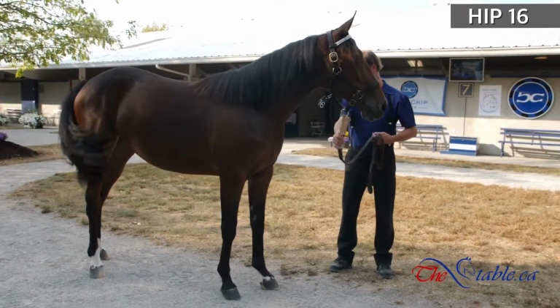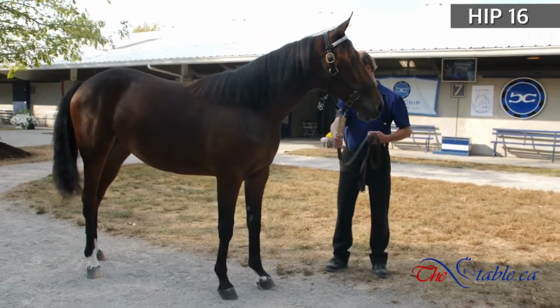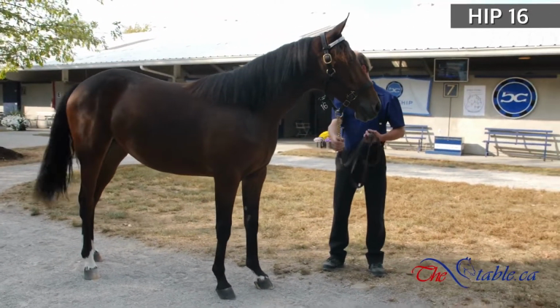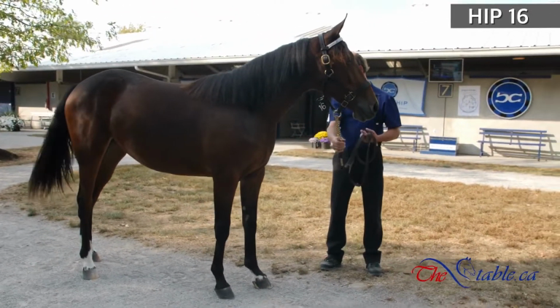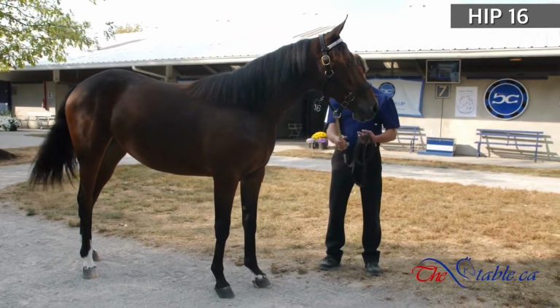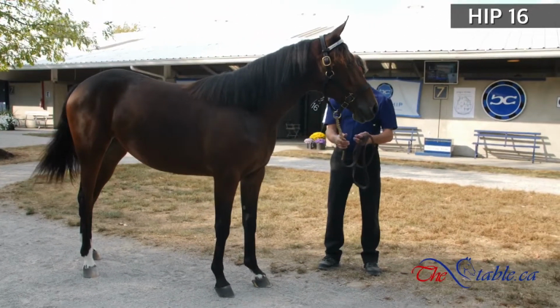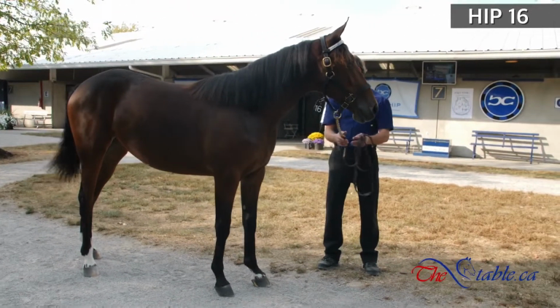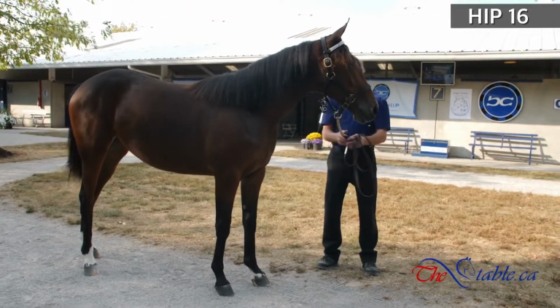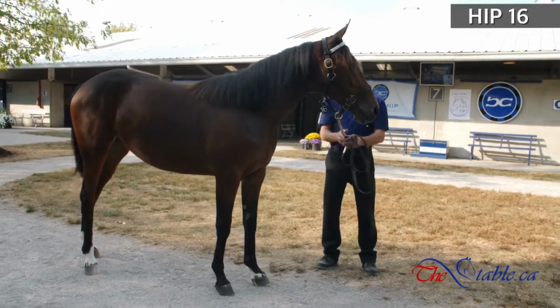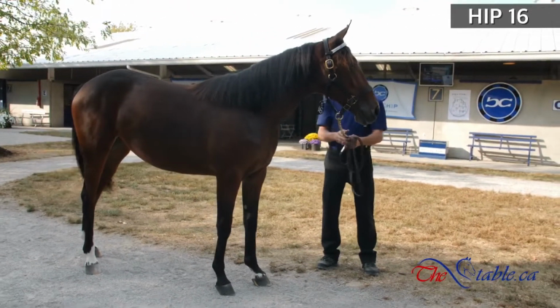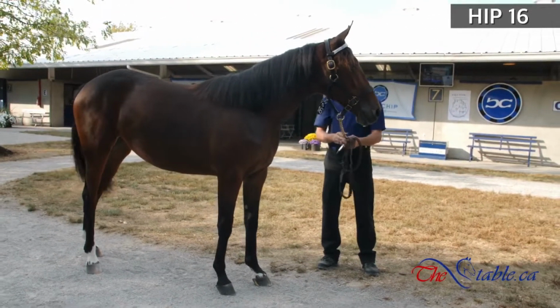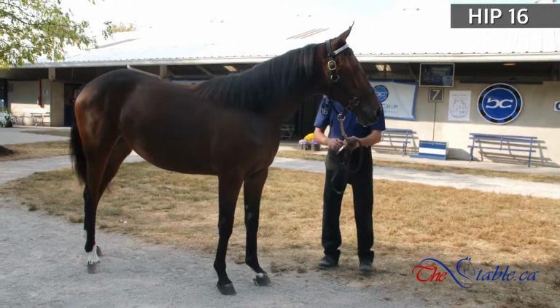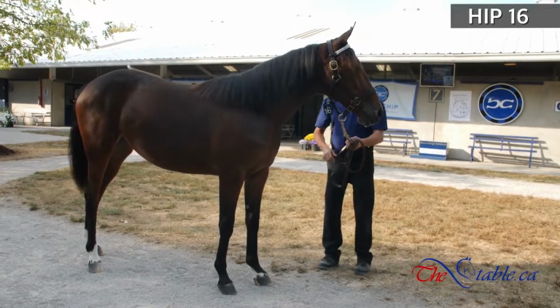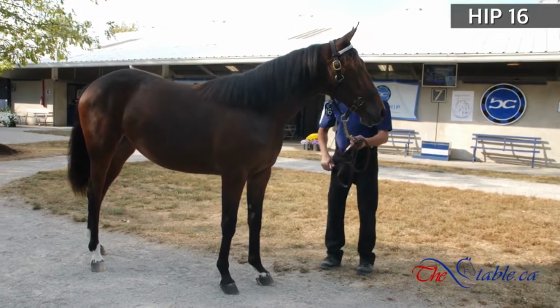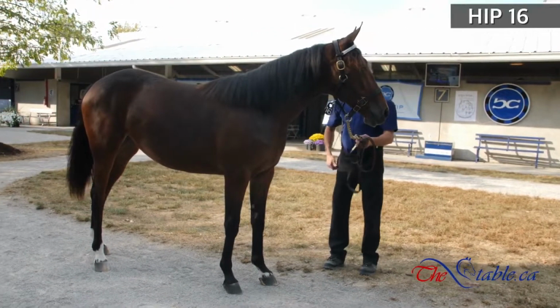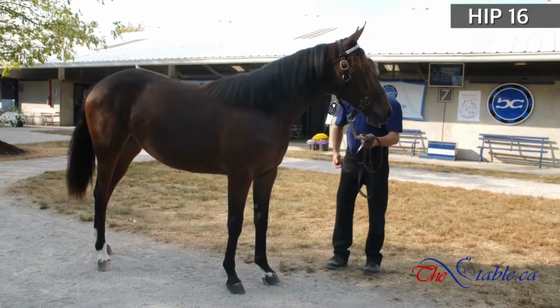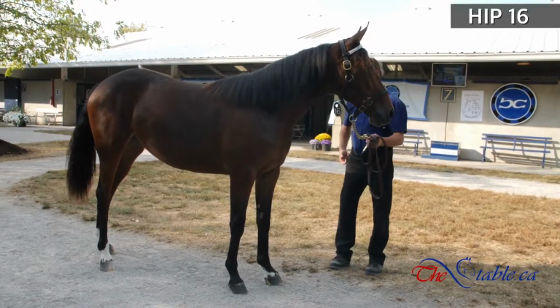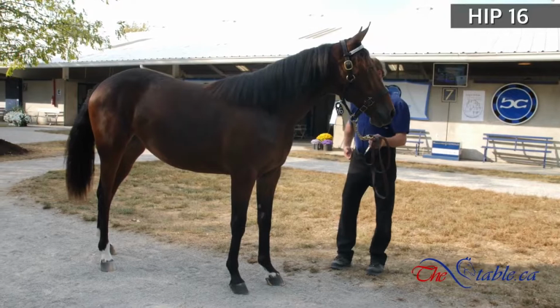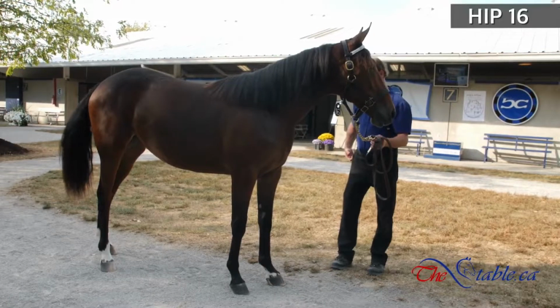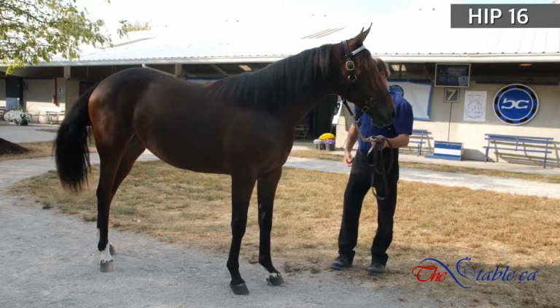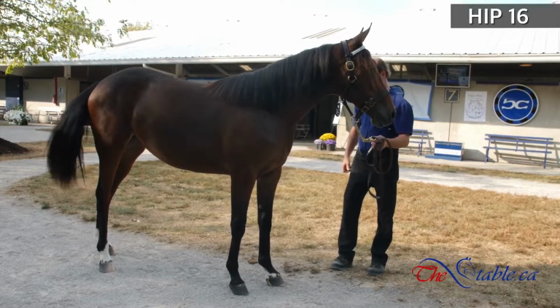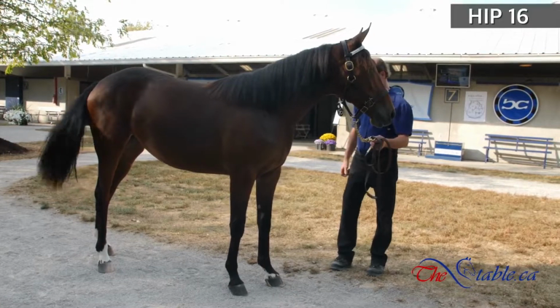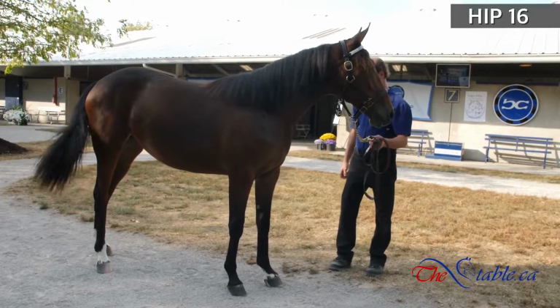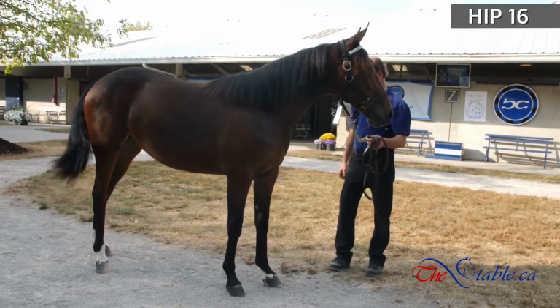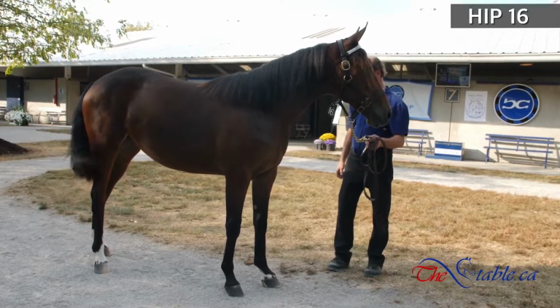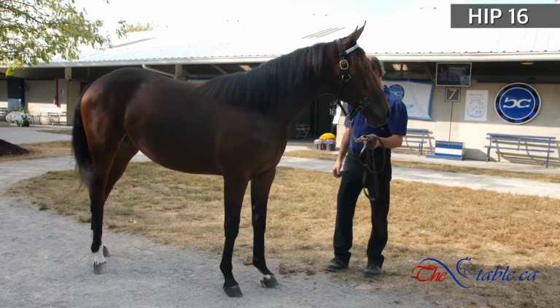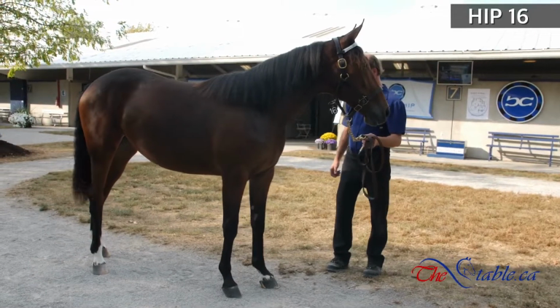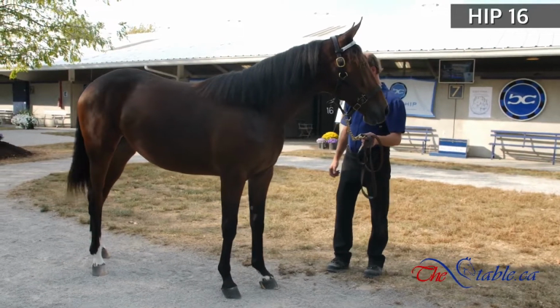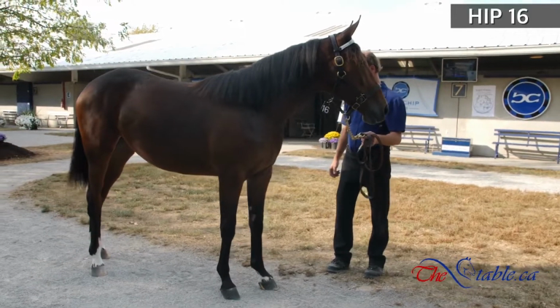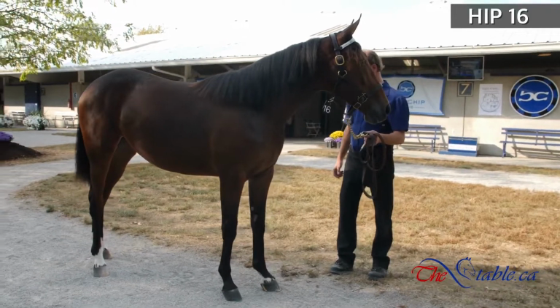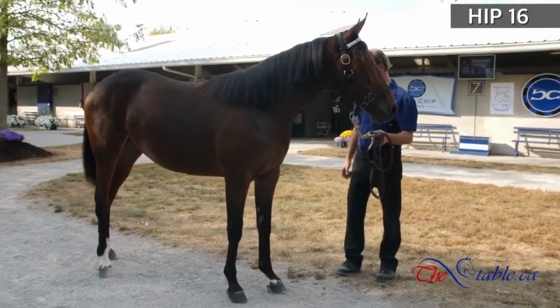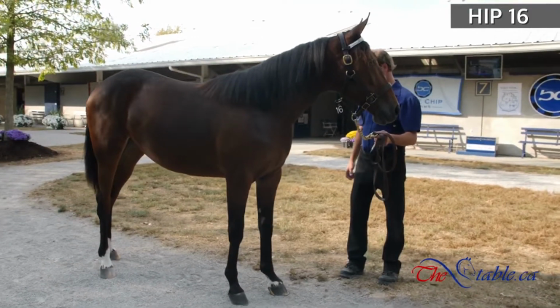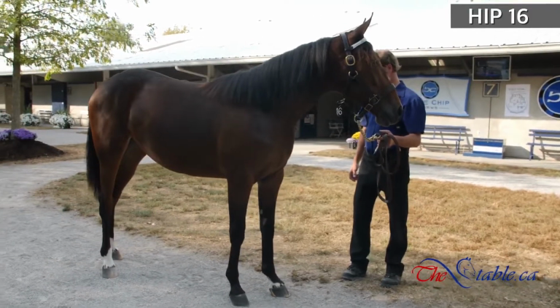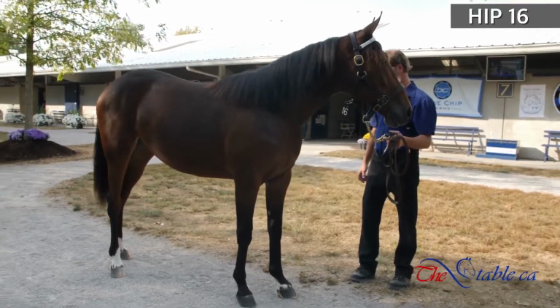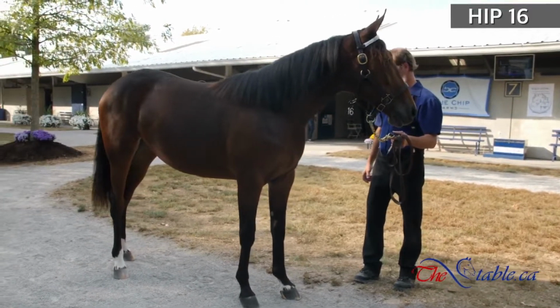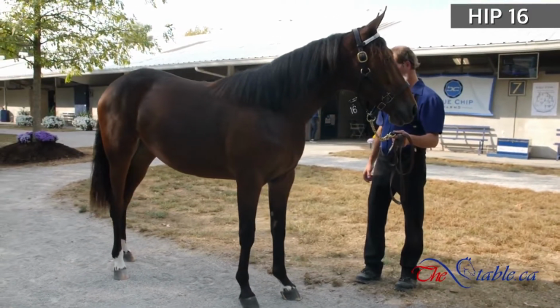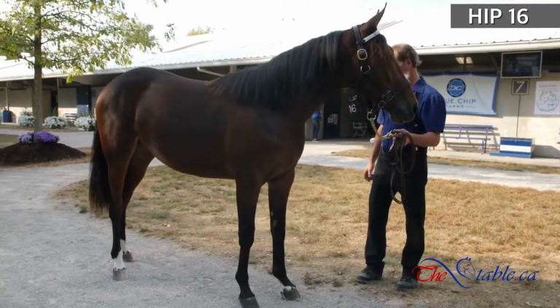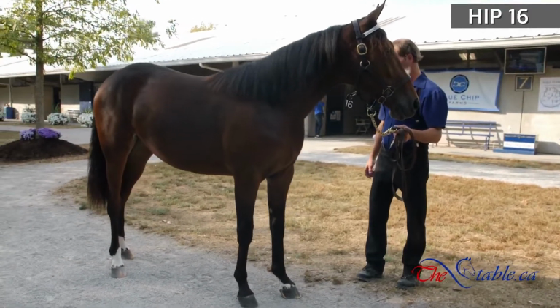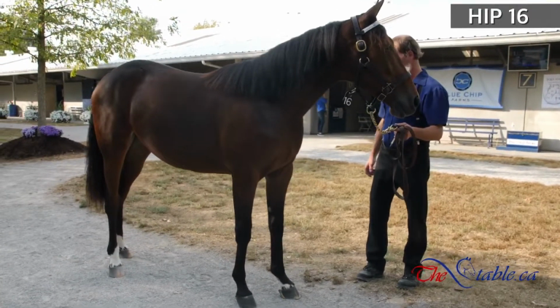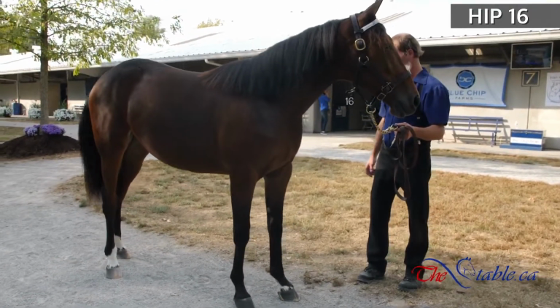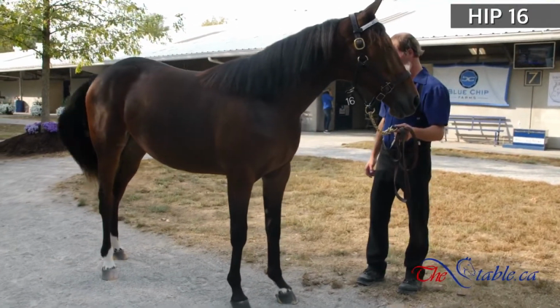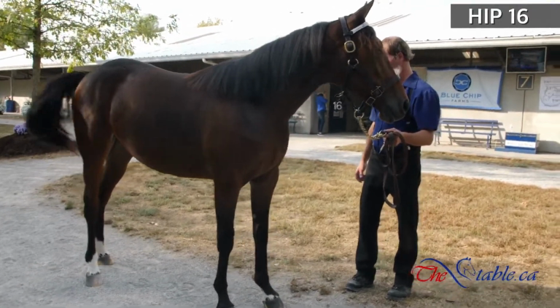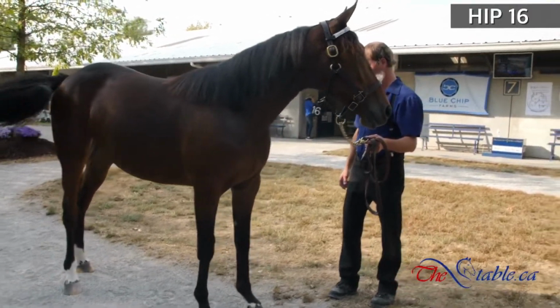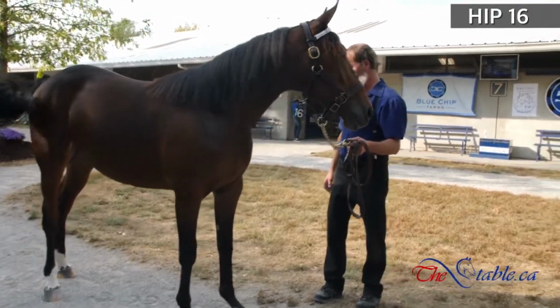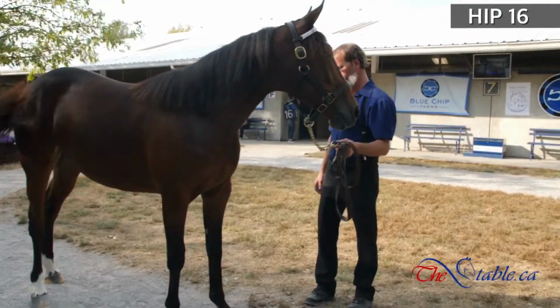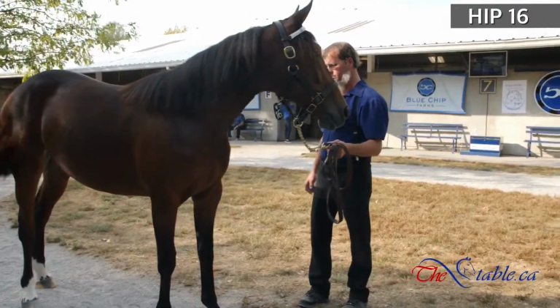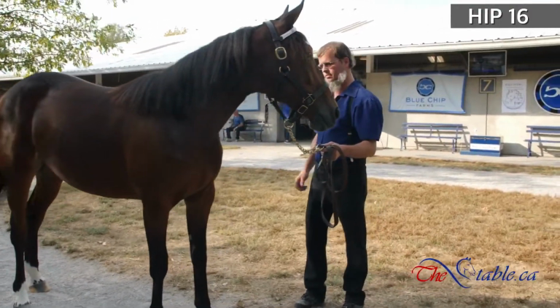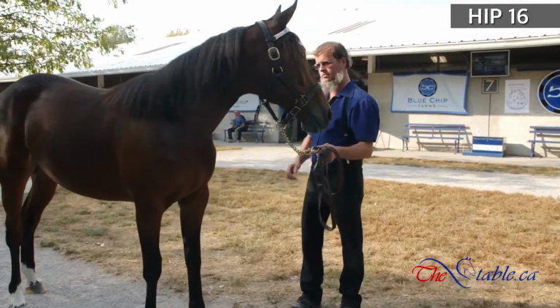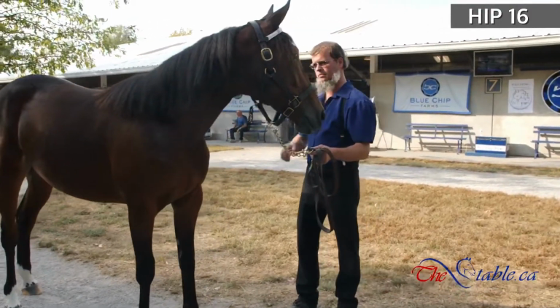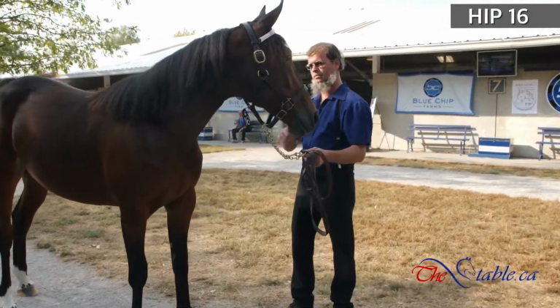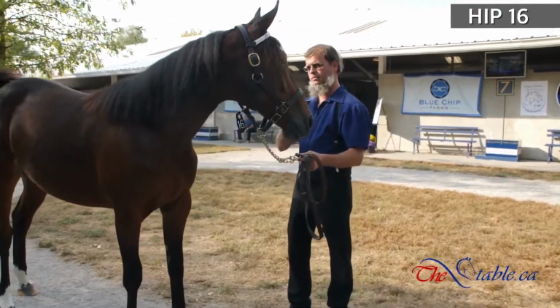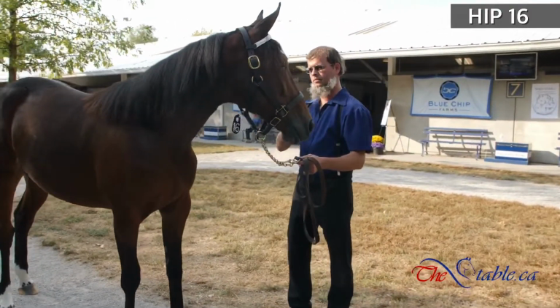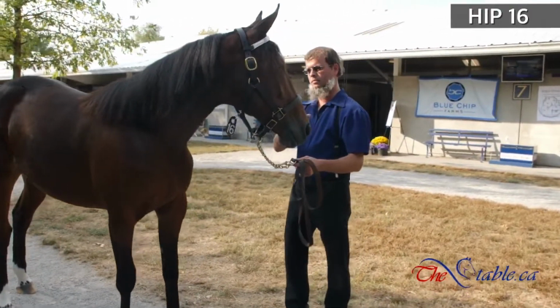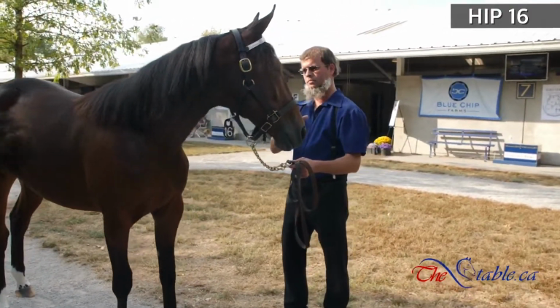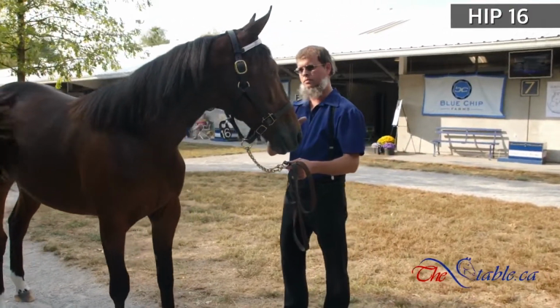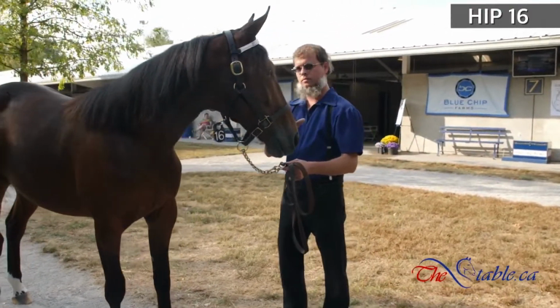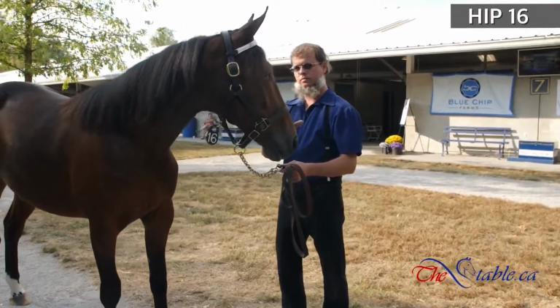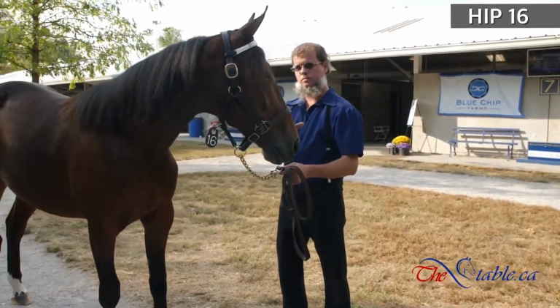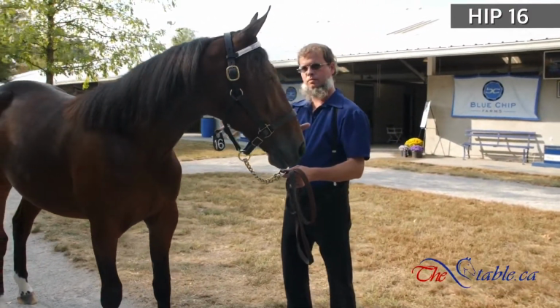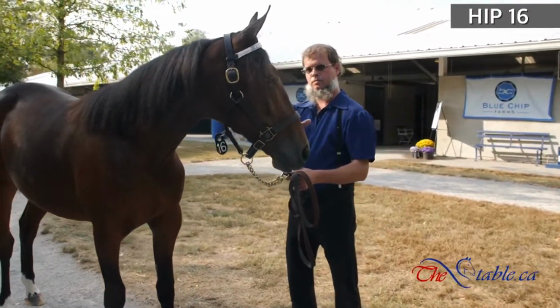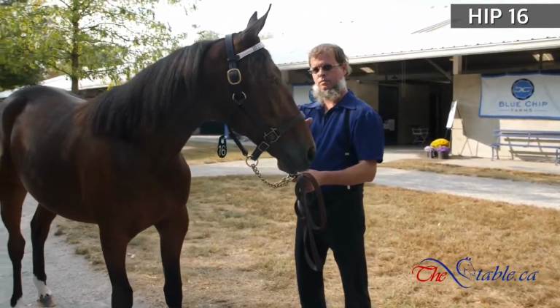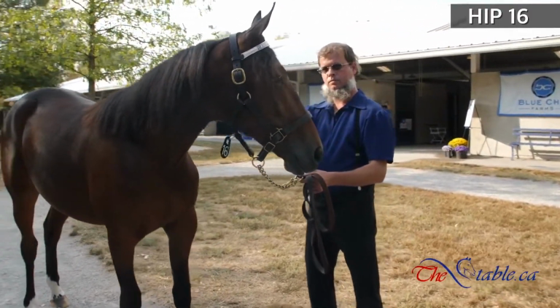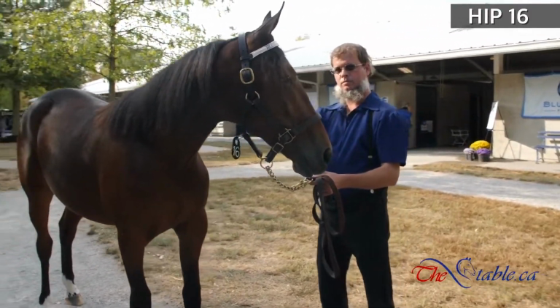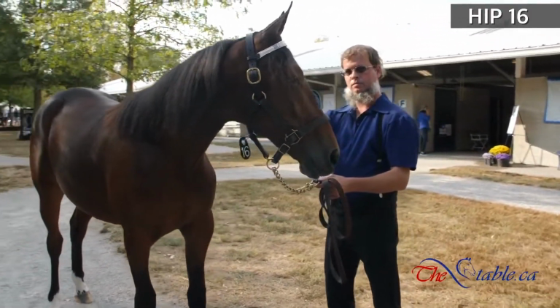My God, Tom, this is a terrible name — Sukup Blue Chip. What the hell is a Sukup? Sukup Blue Chip.